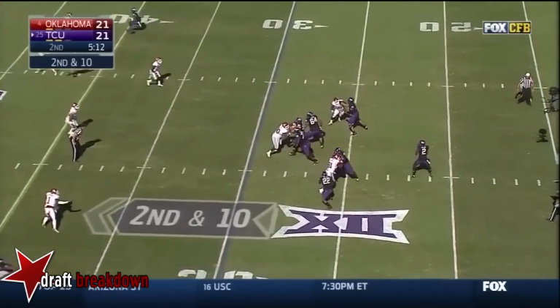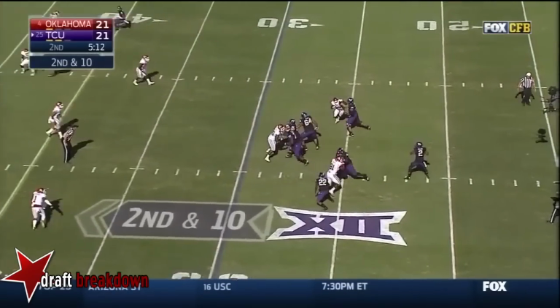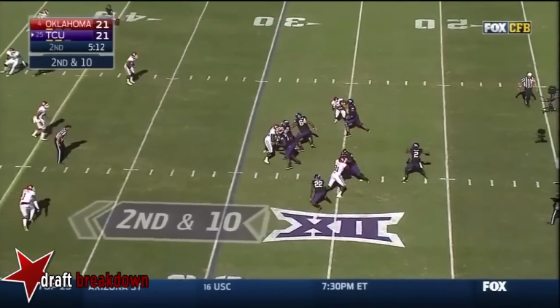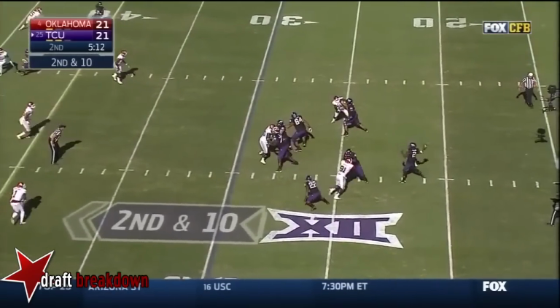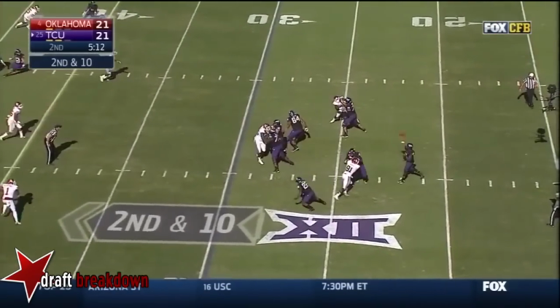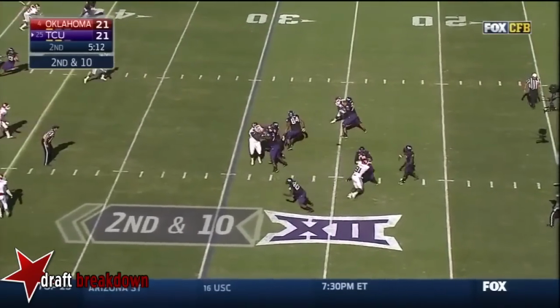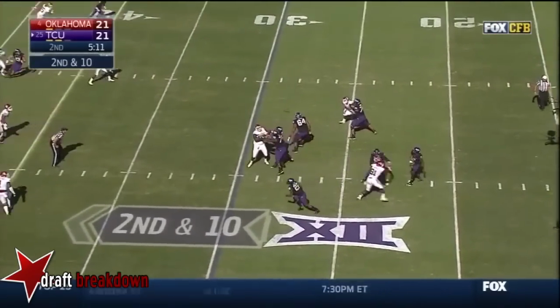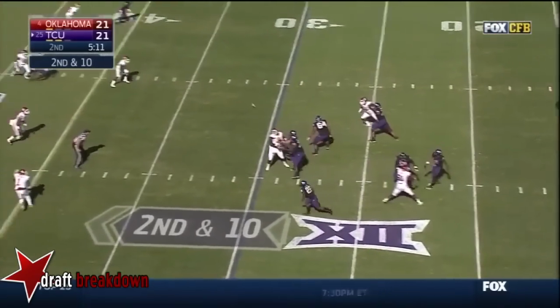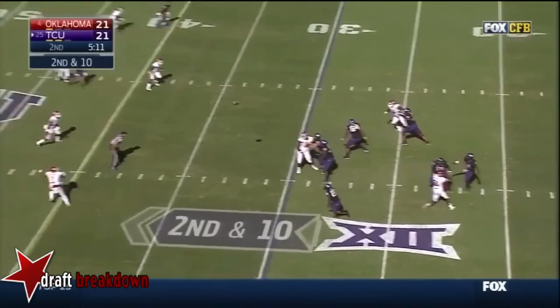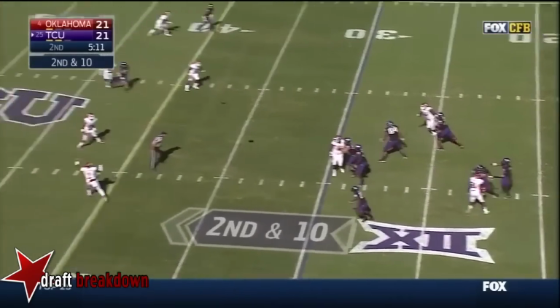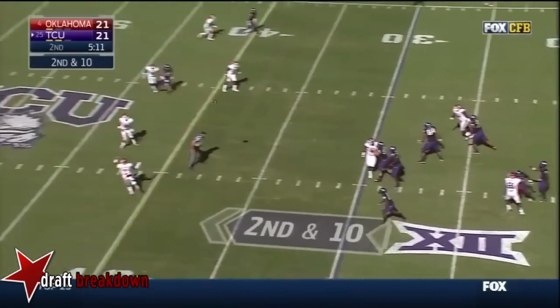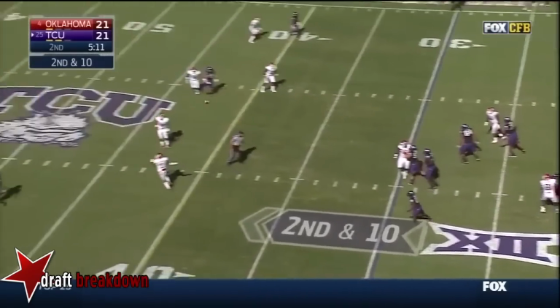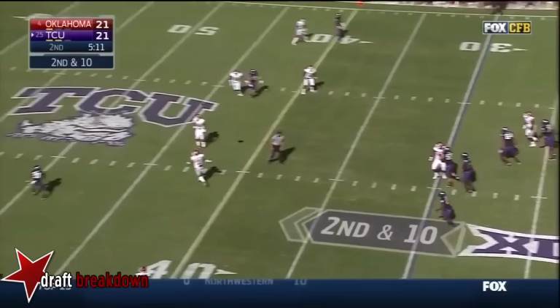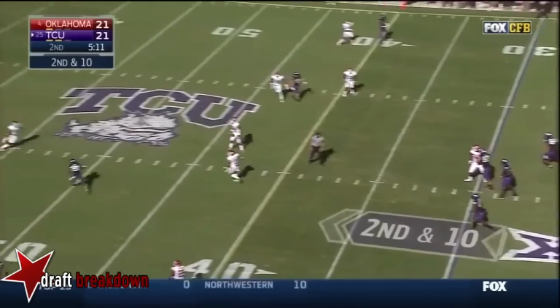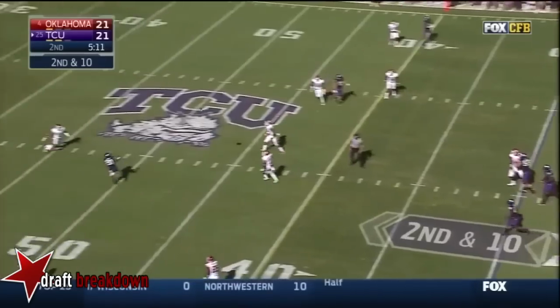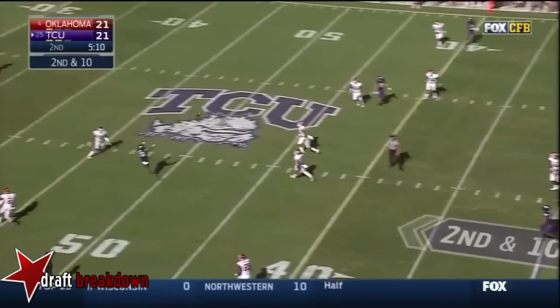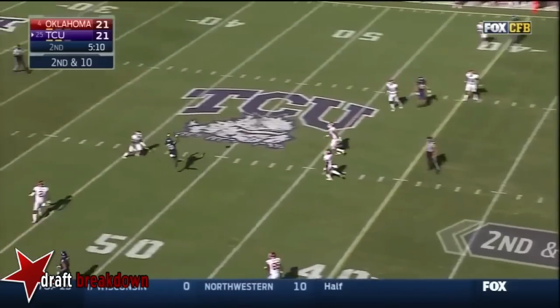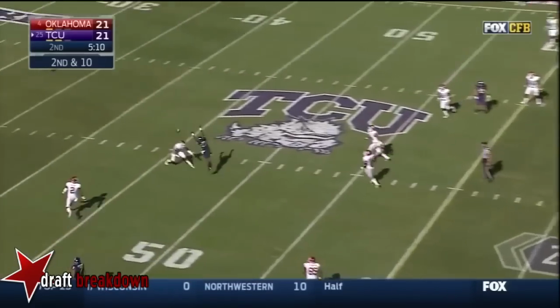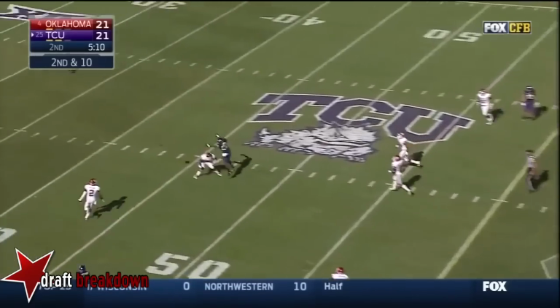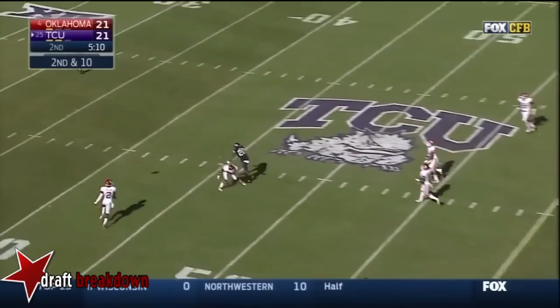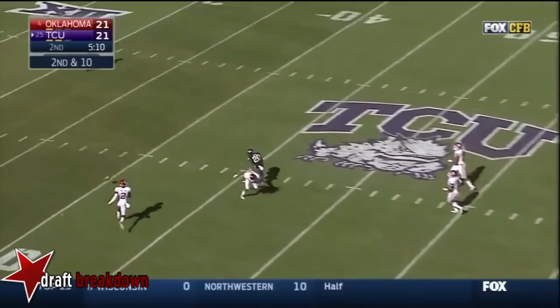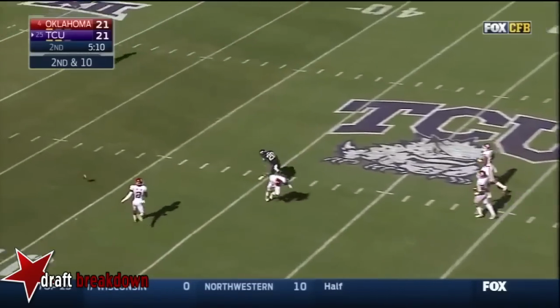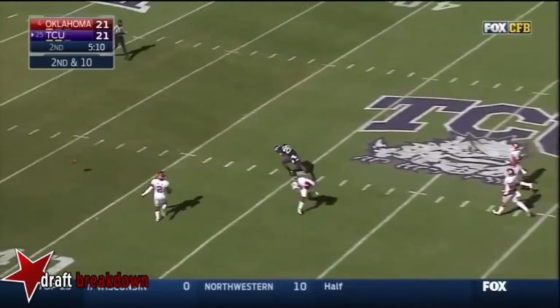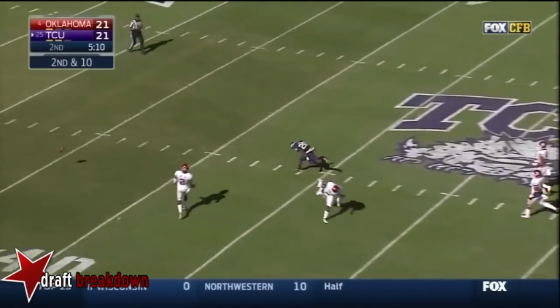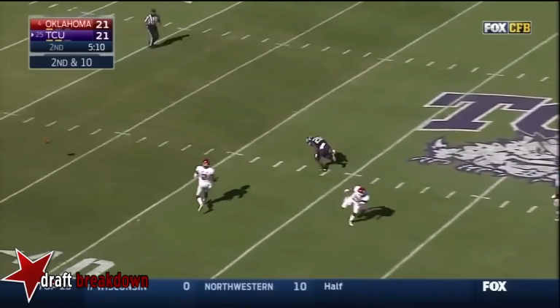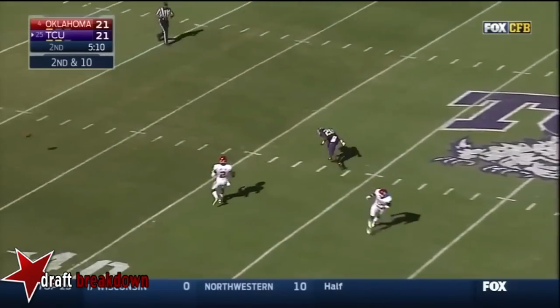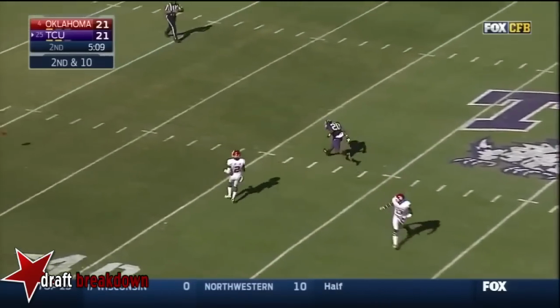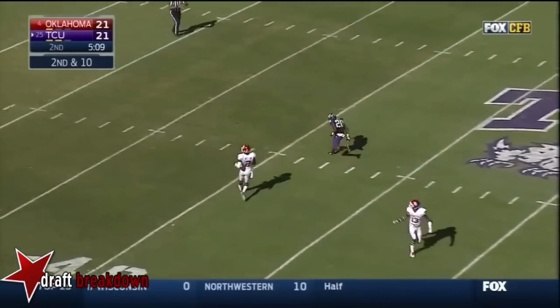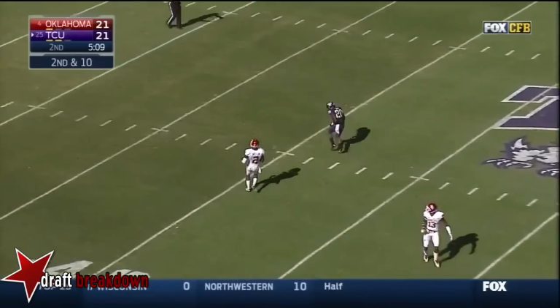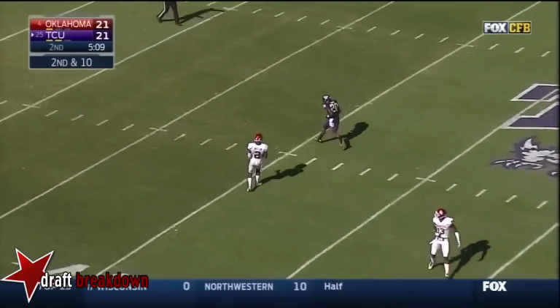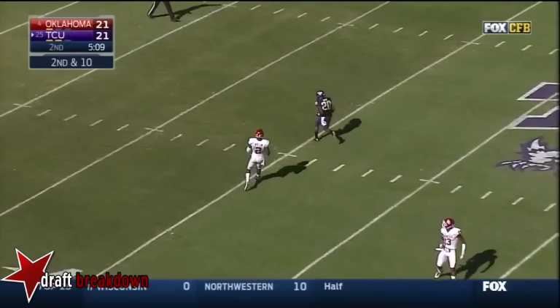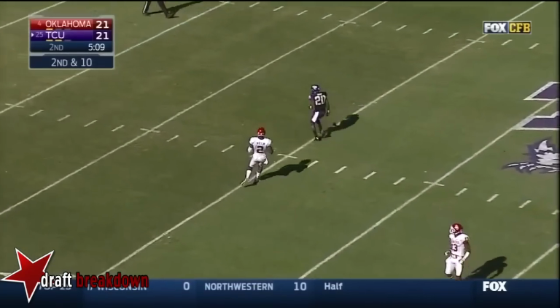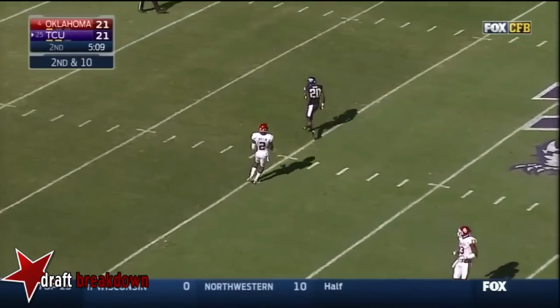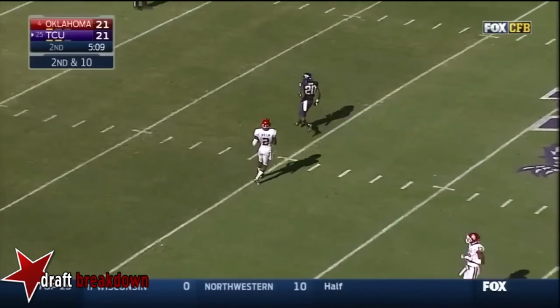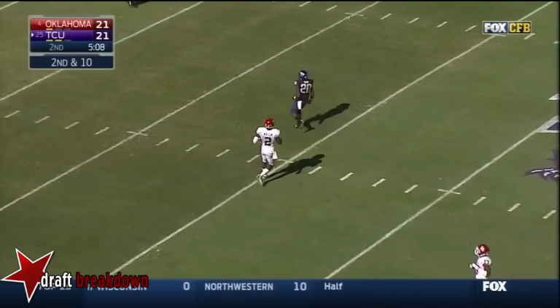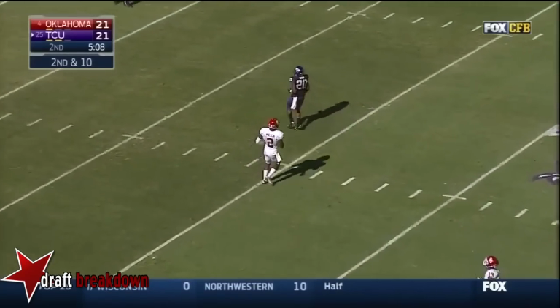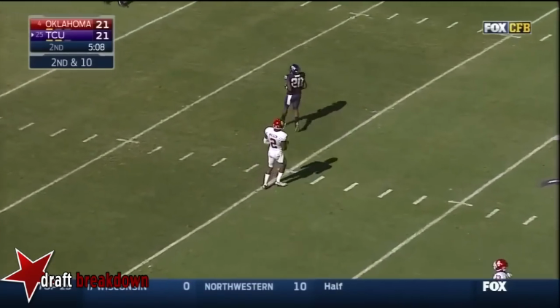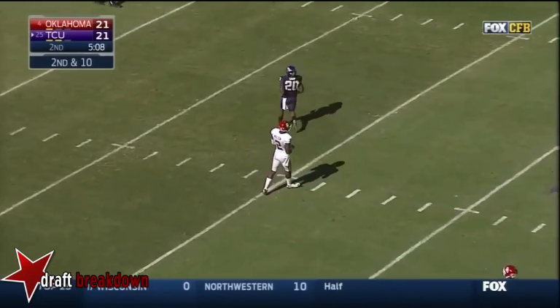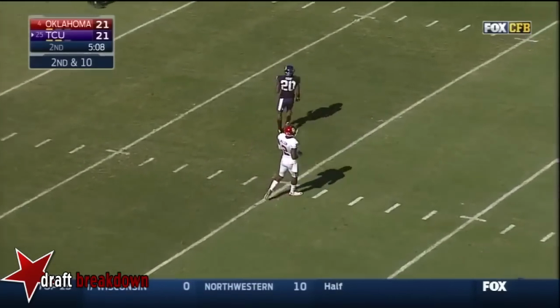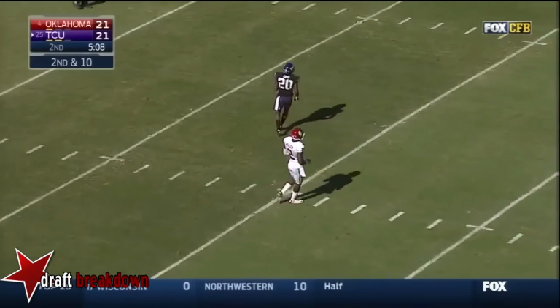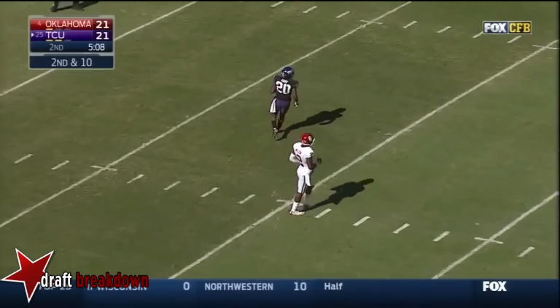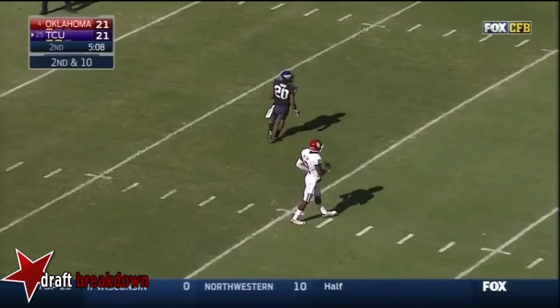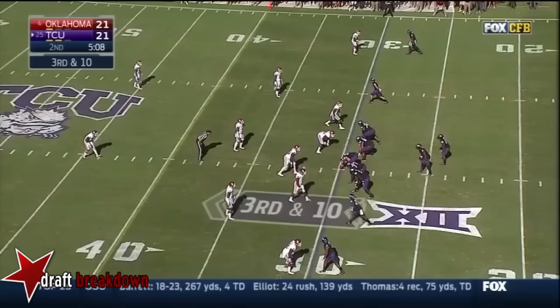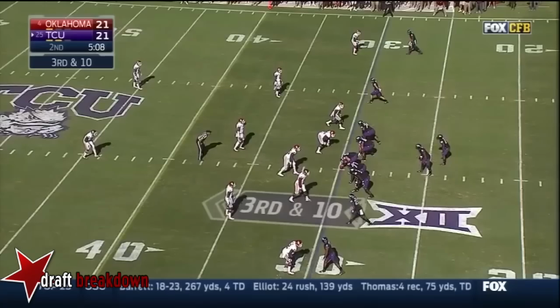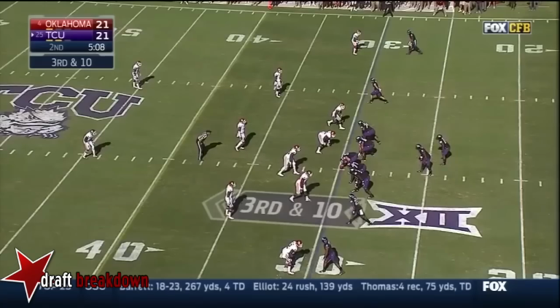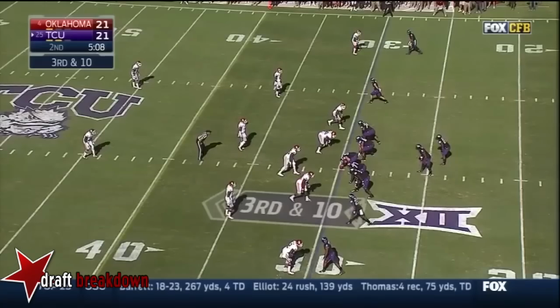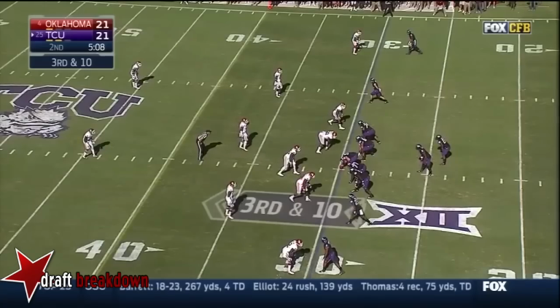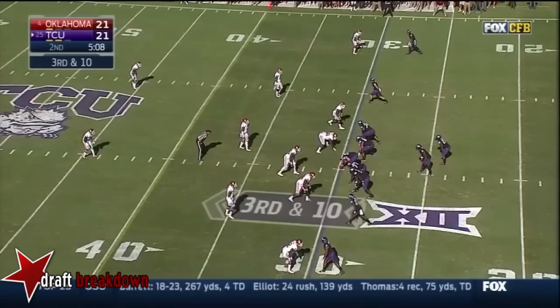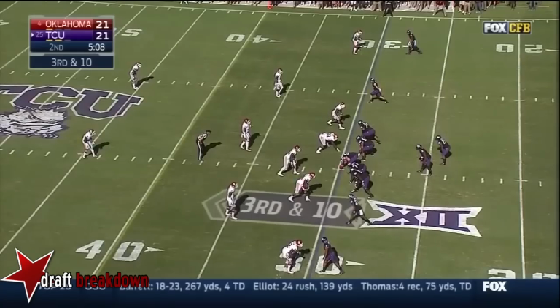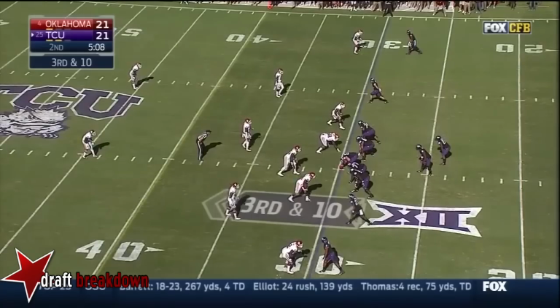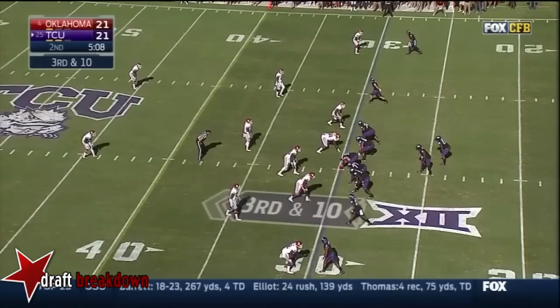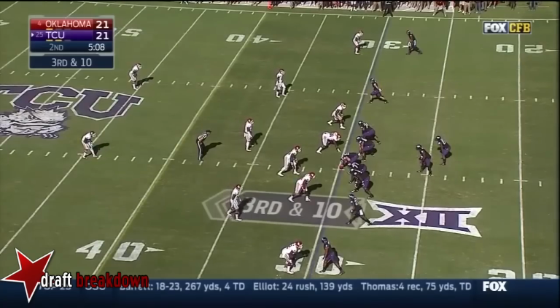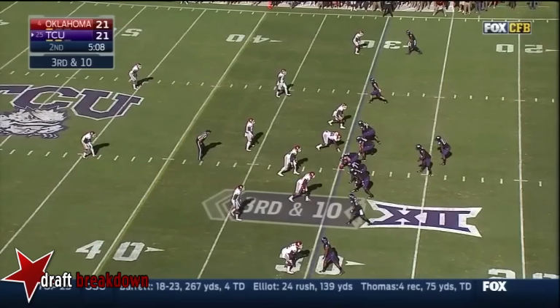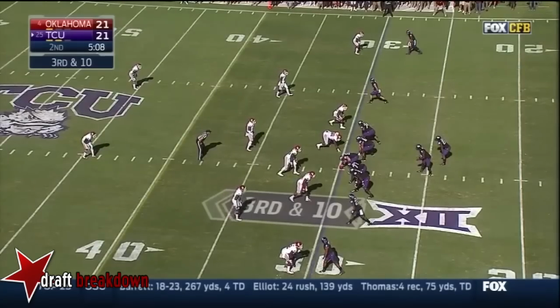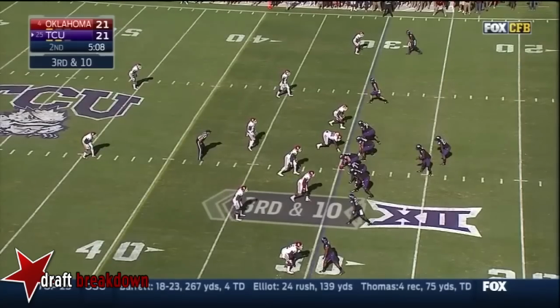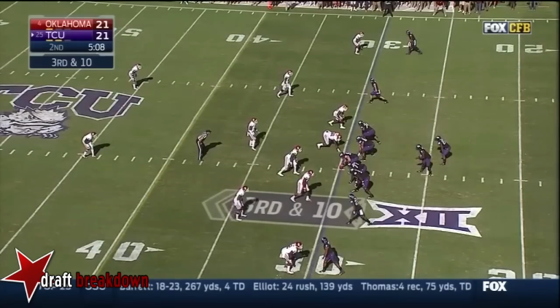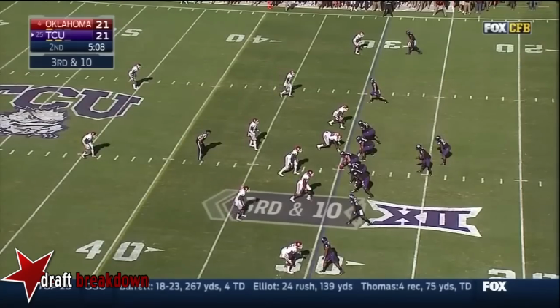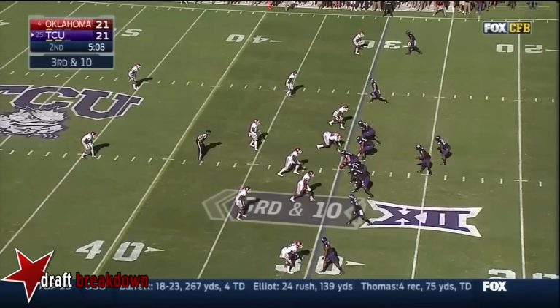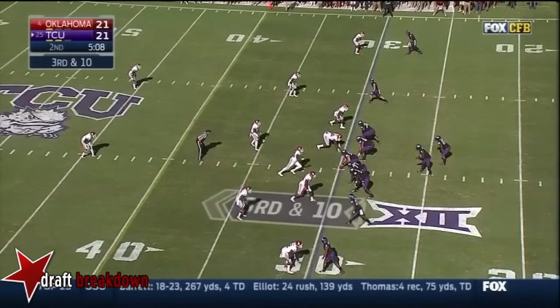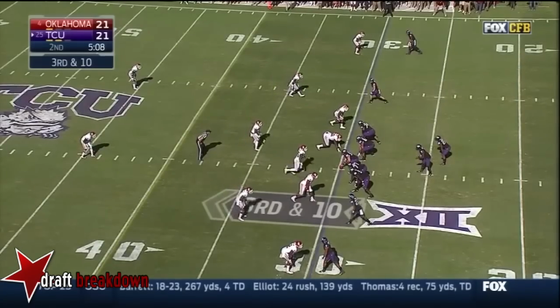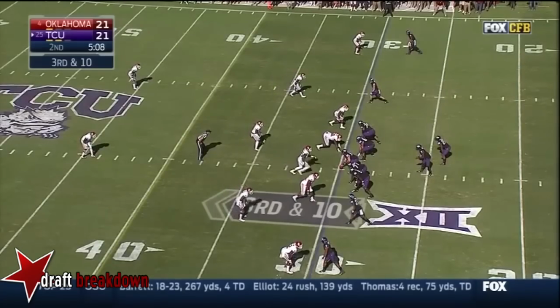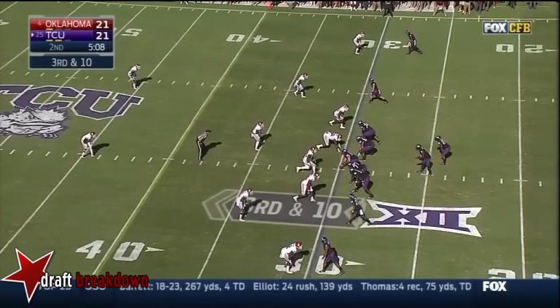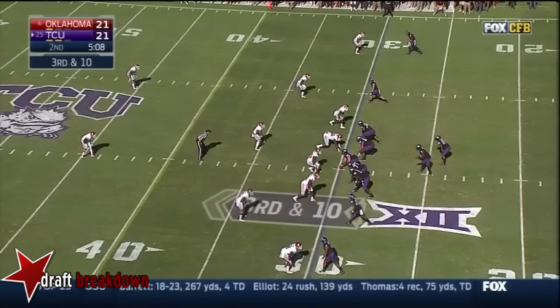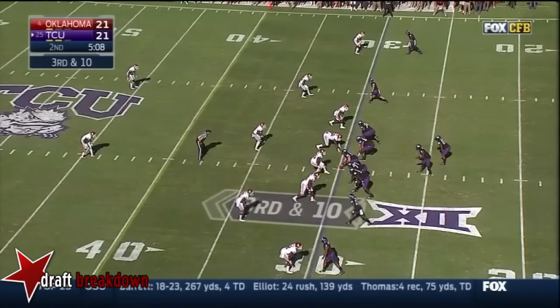Boykin — oh! Strike over the middle — a little high for Deonti. He did a nice job of adjusting to that.